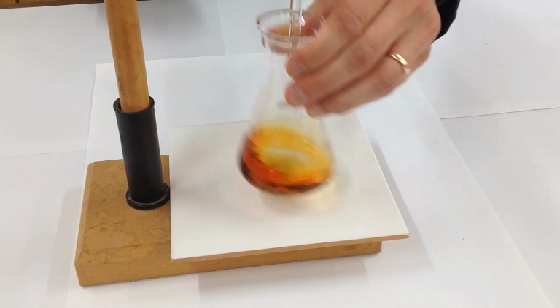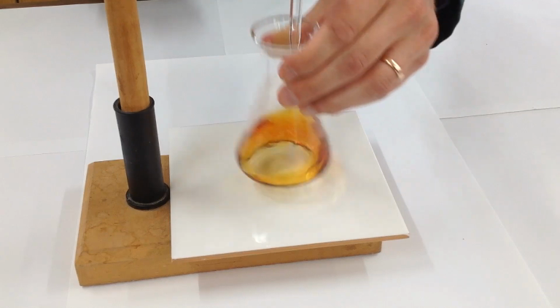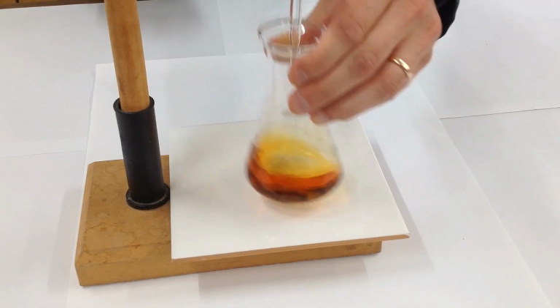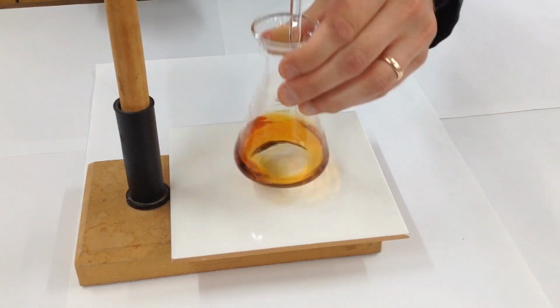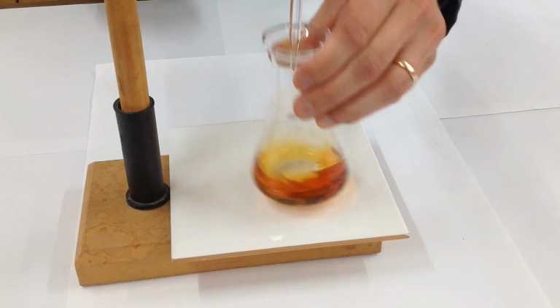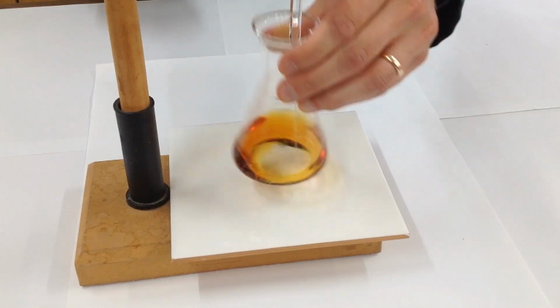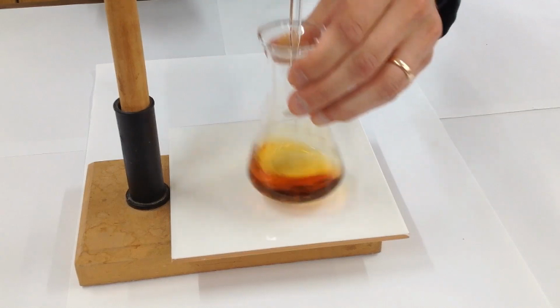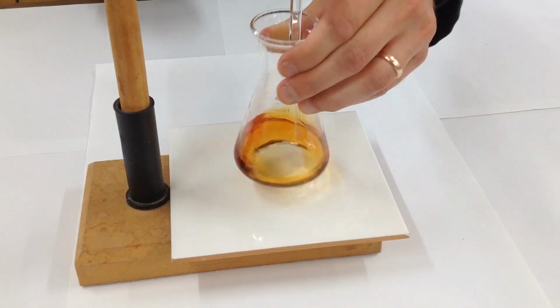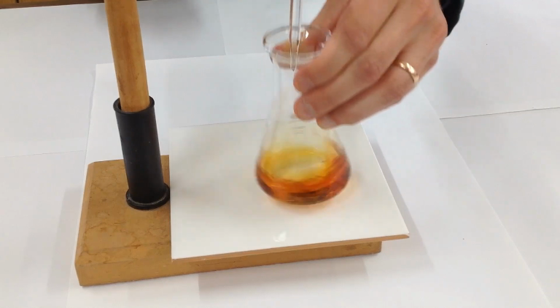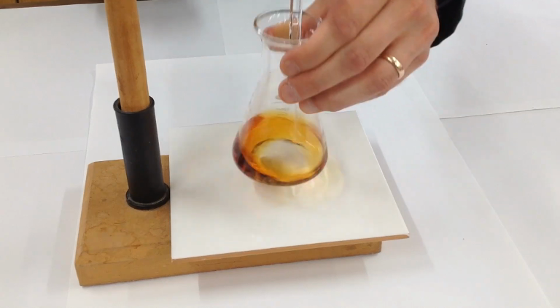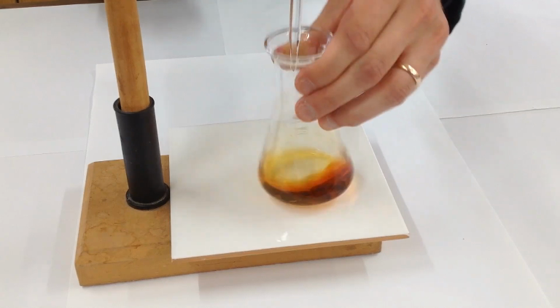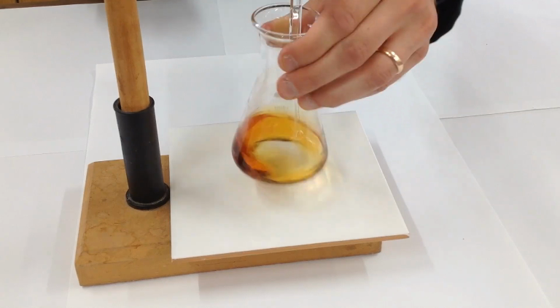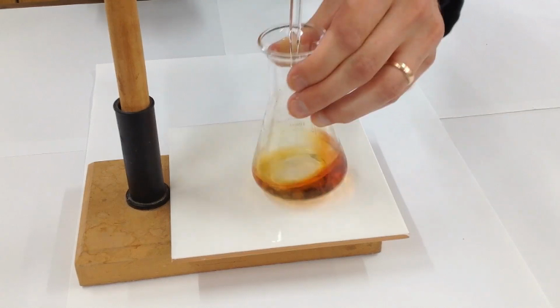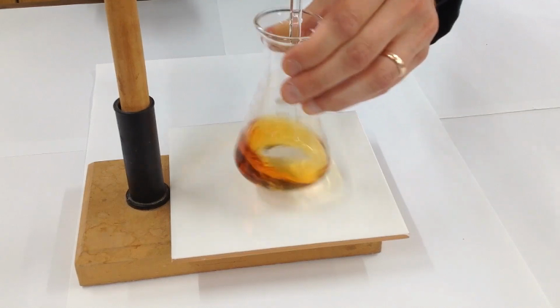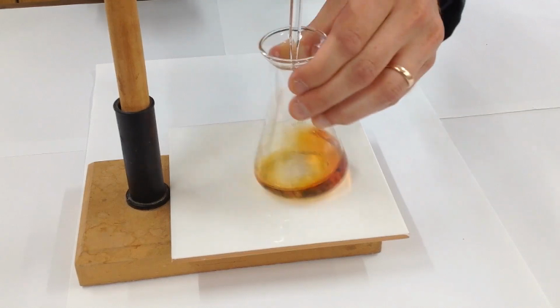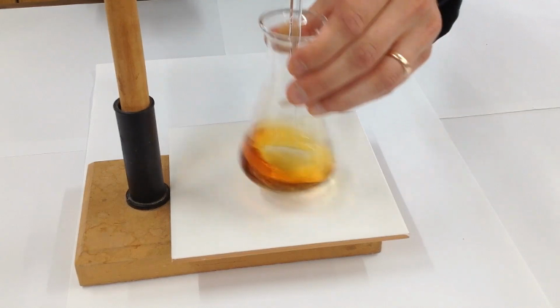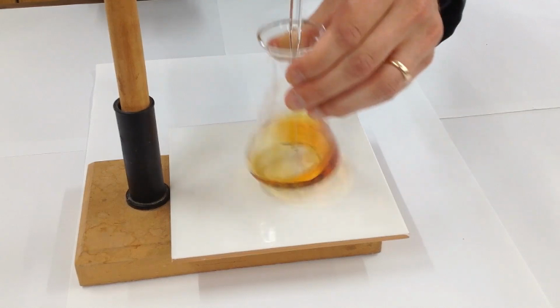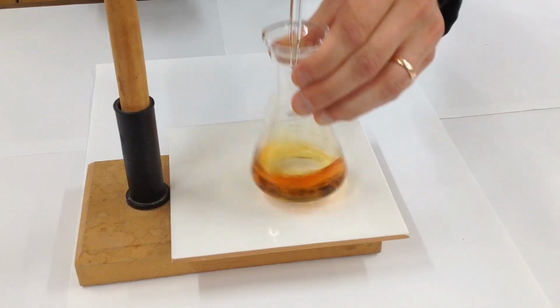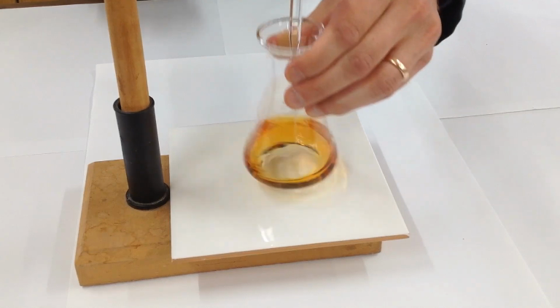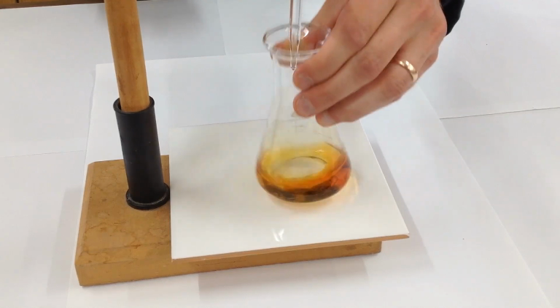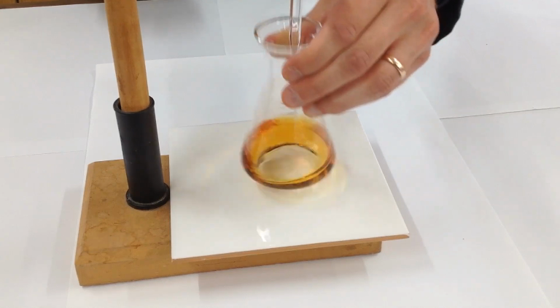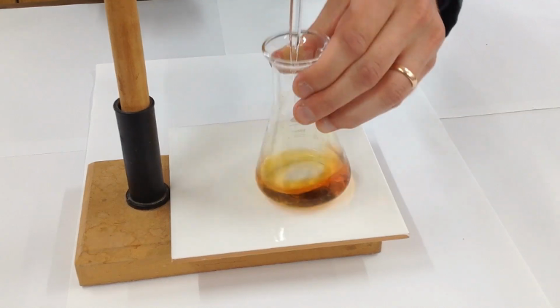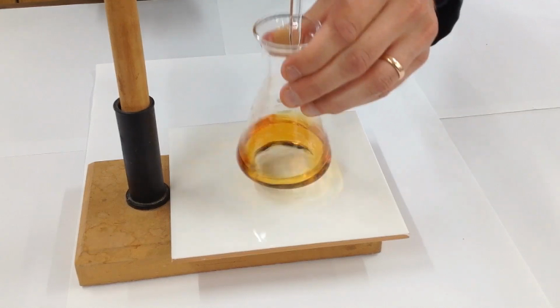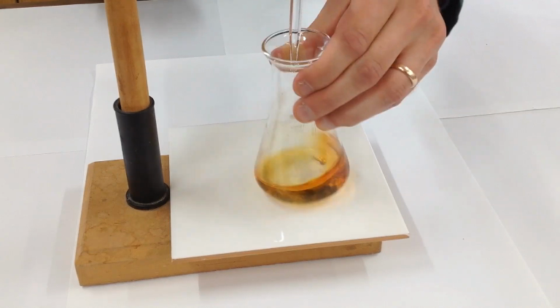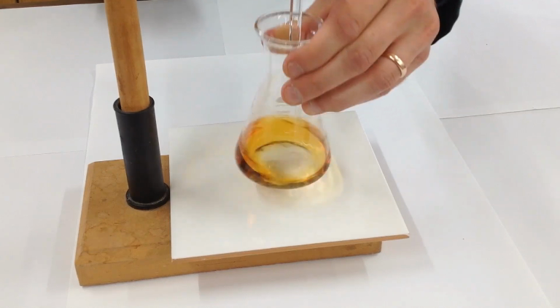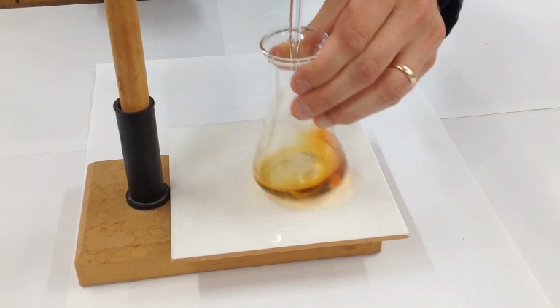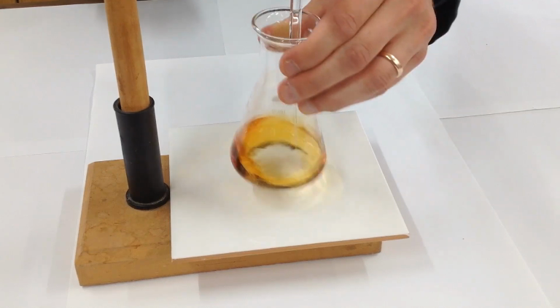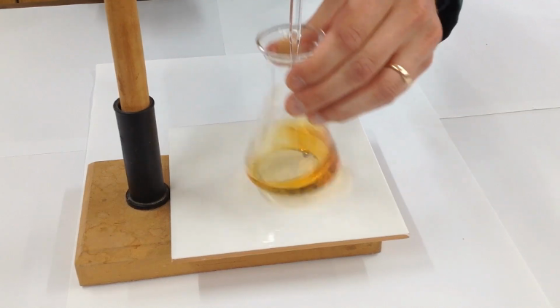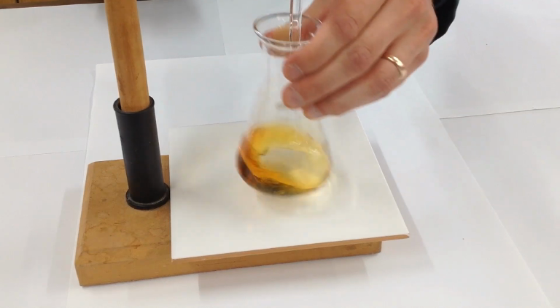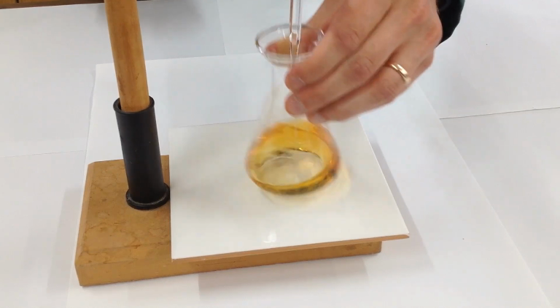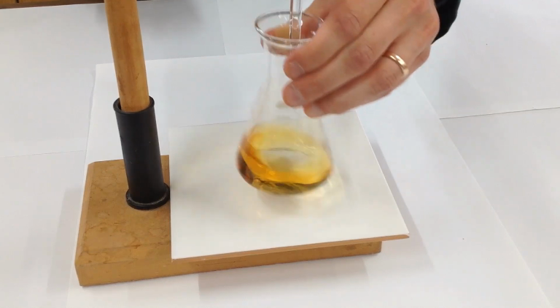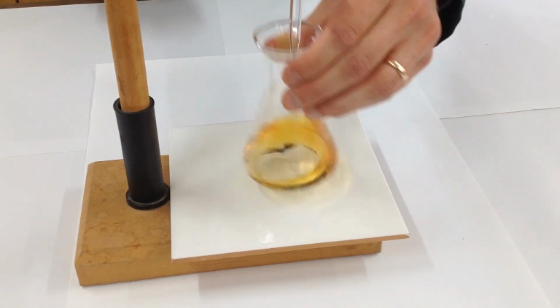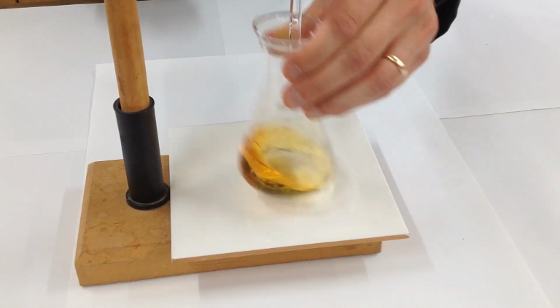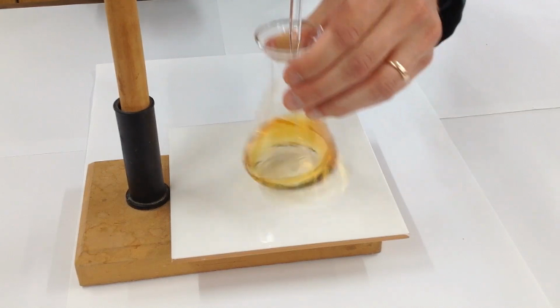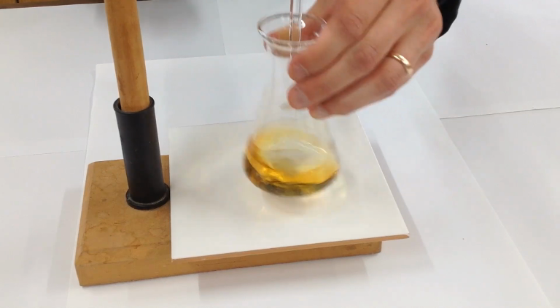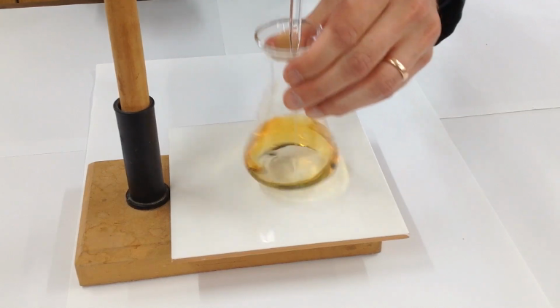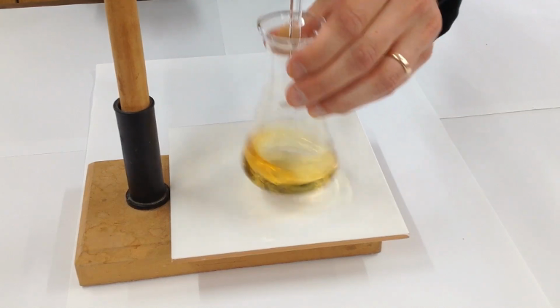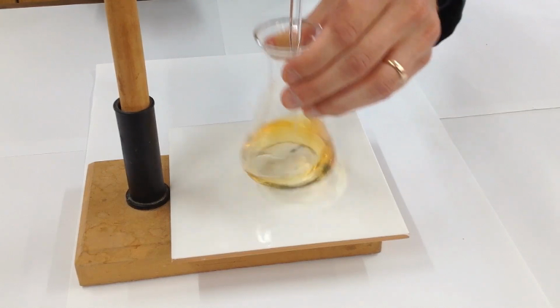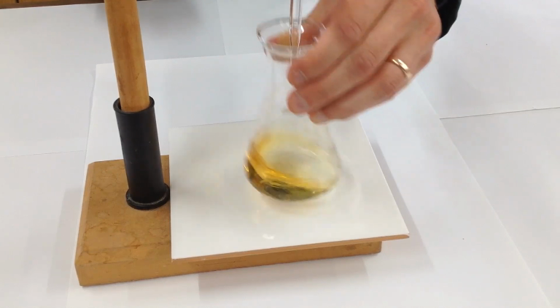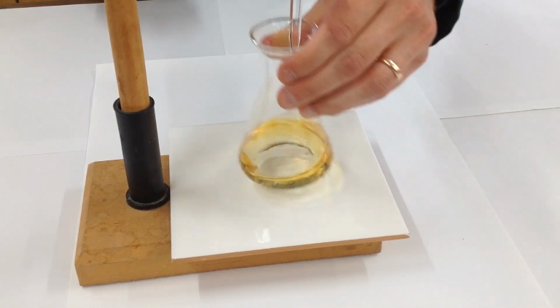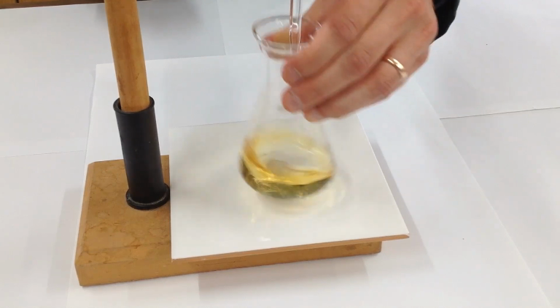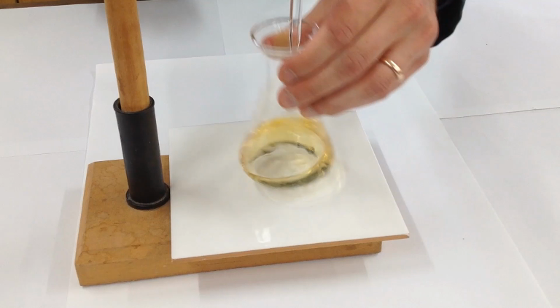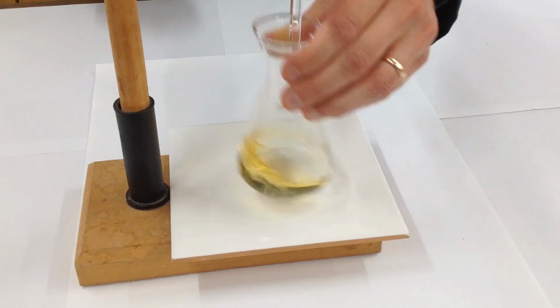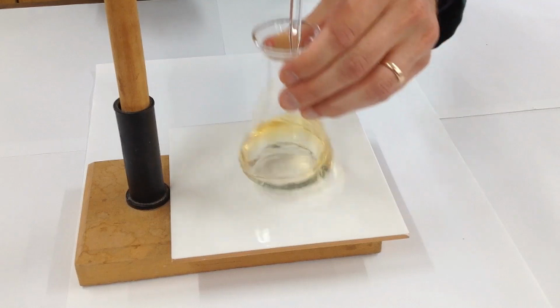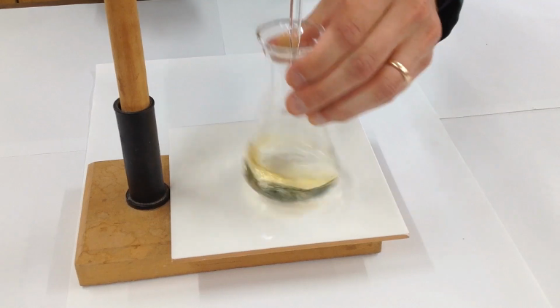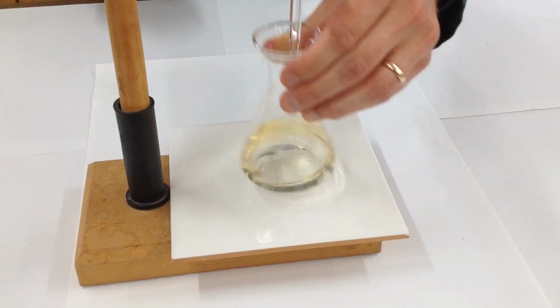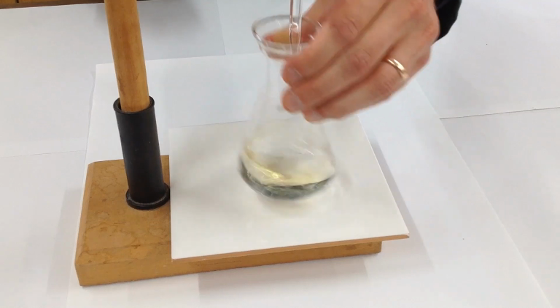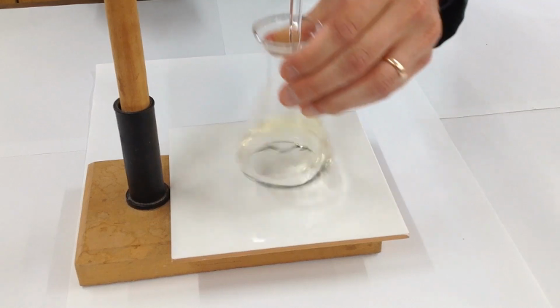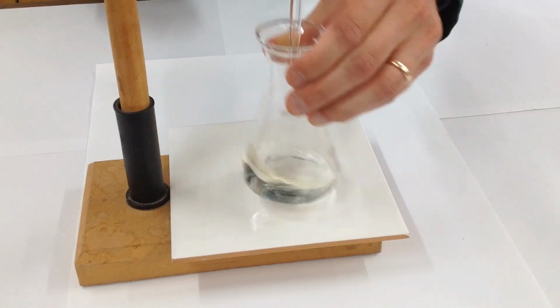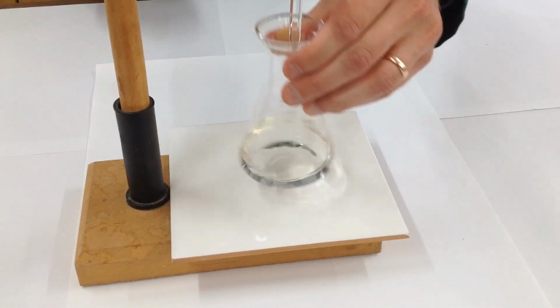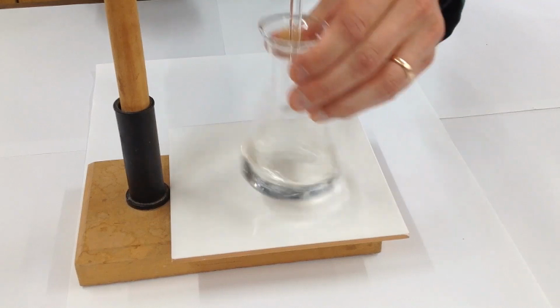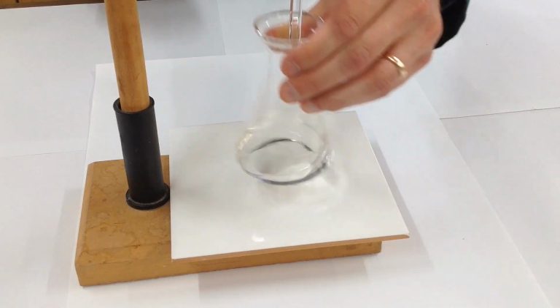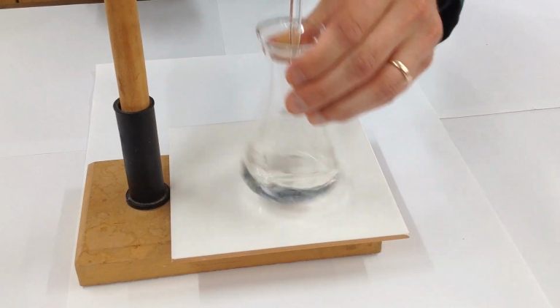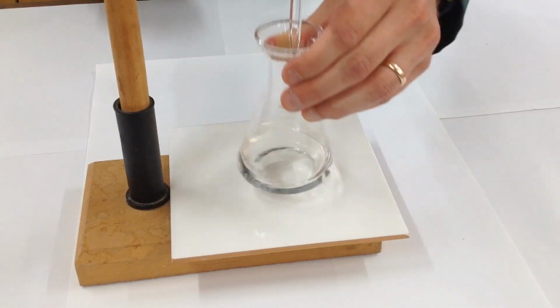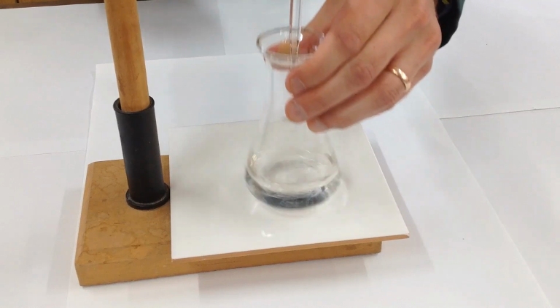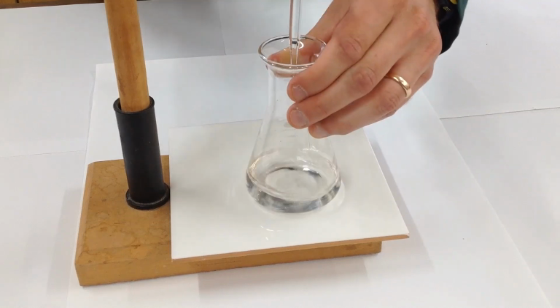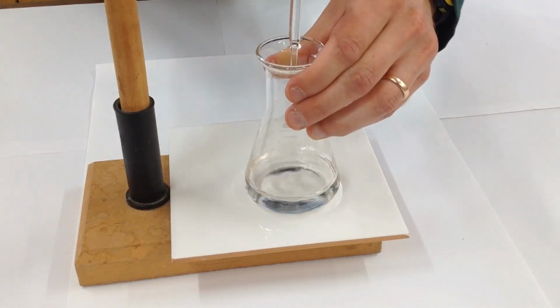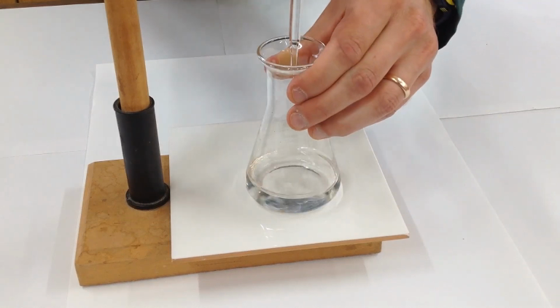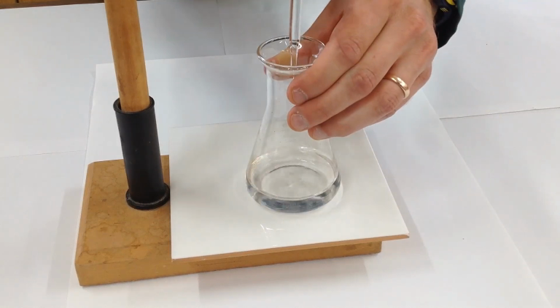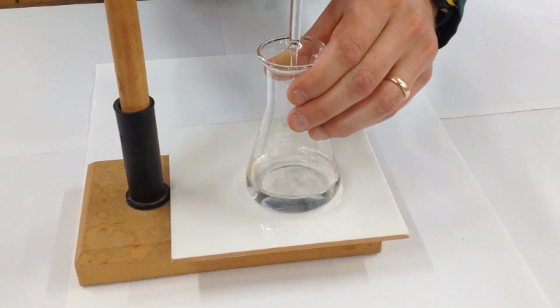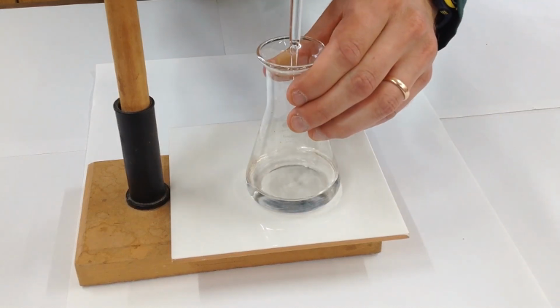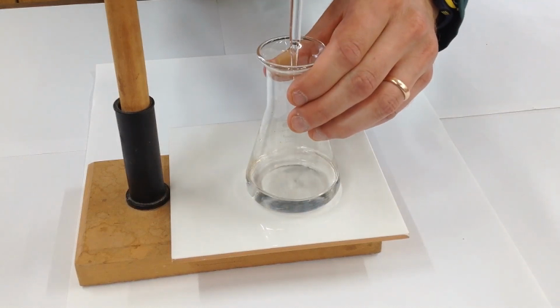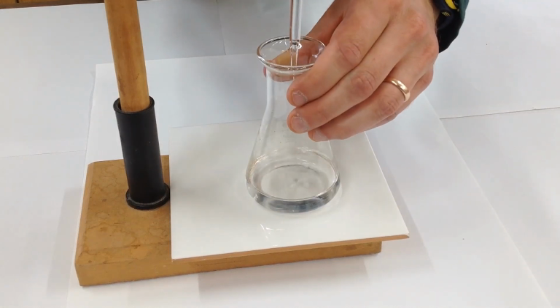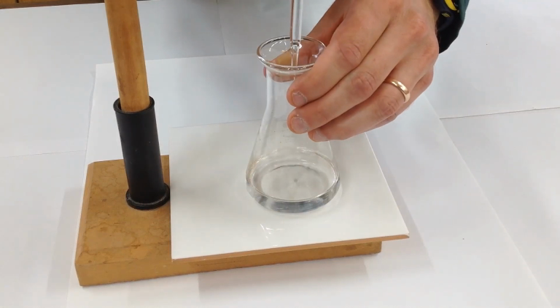You can see it's going a yellow colour, and eventually we're completely colourless.